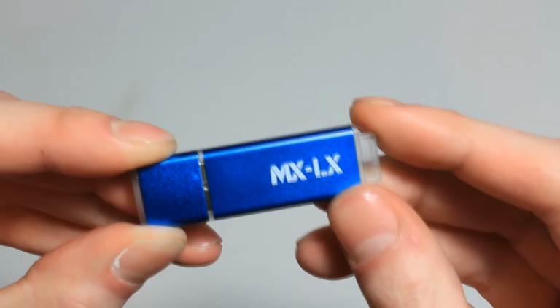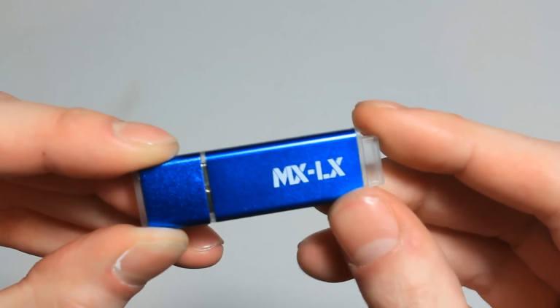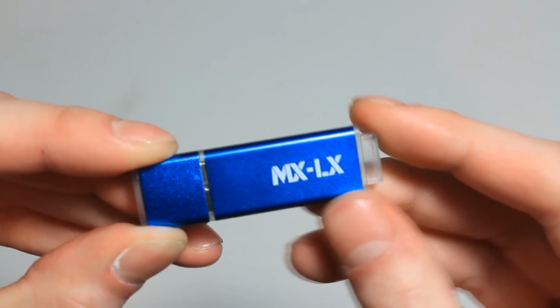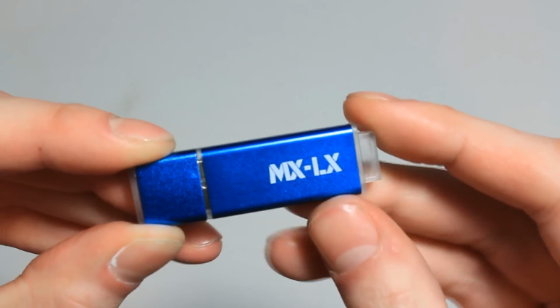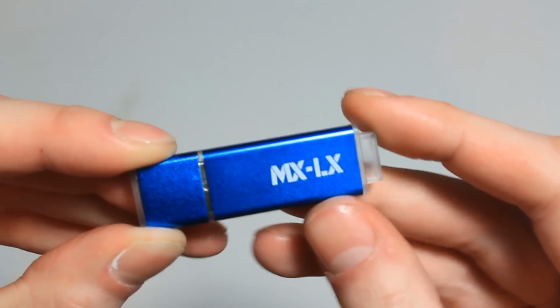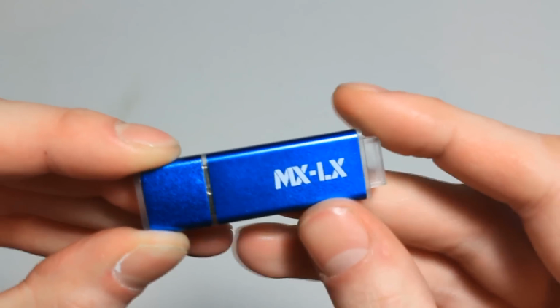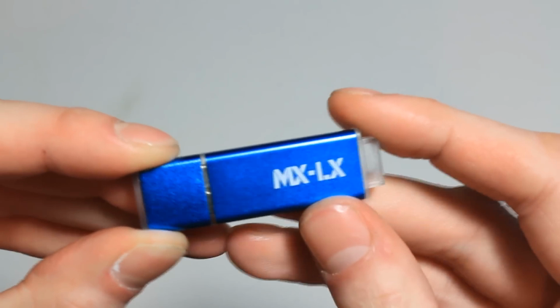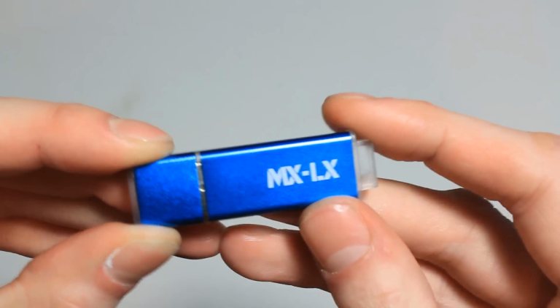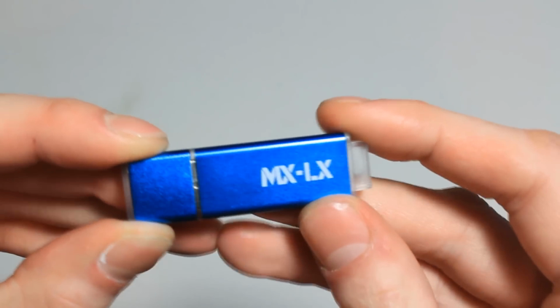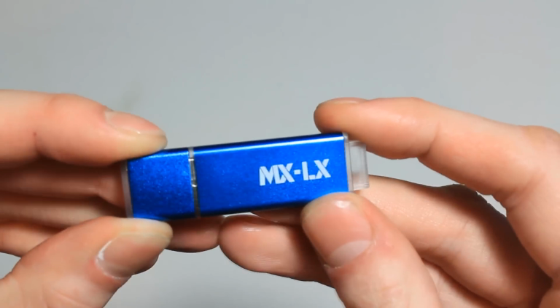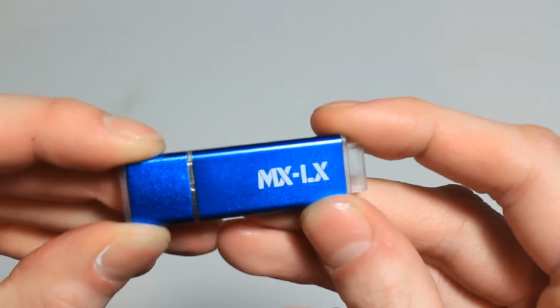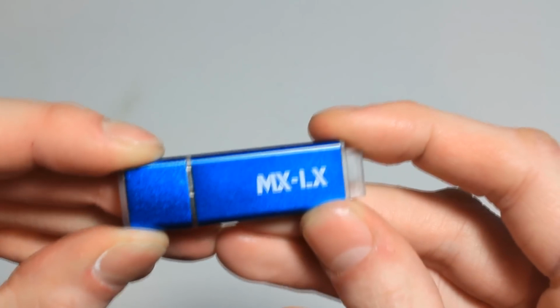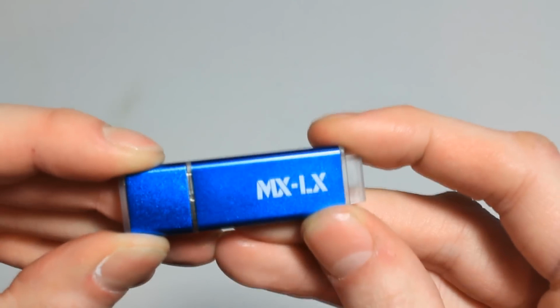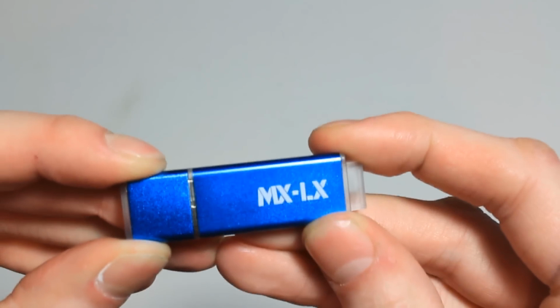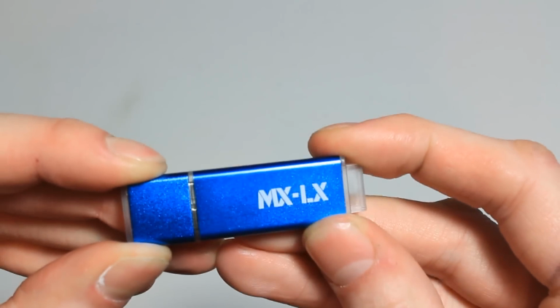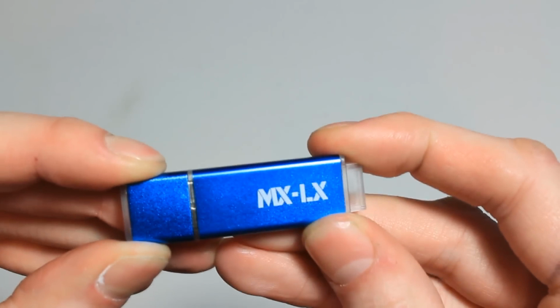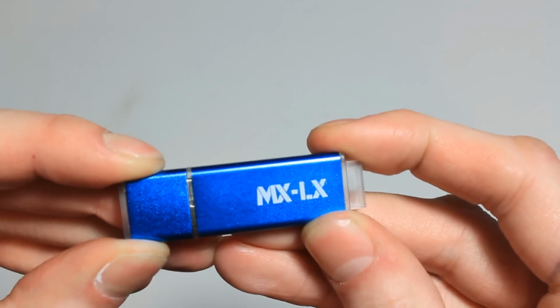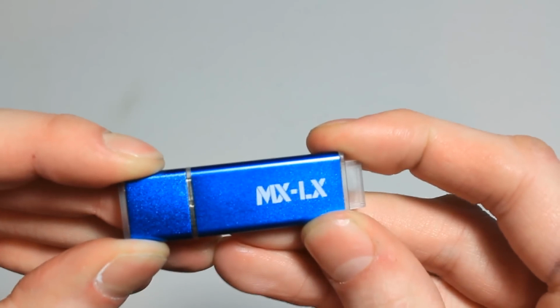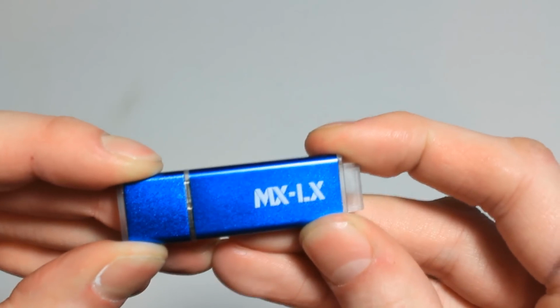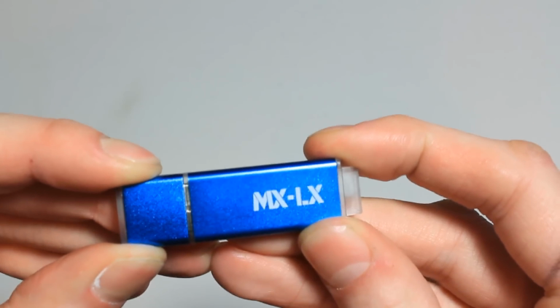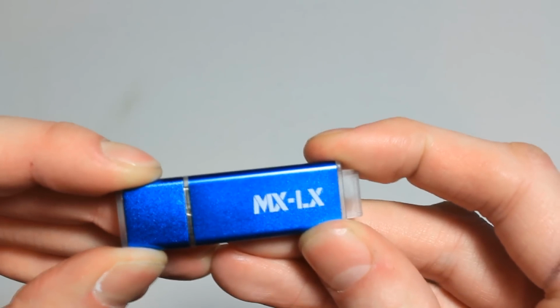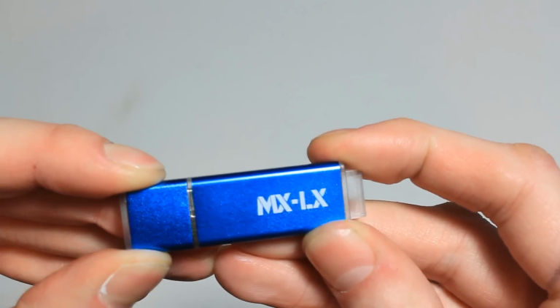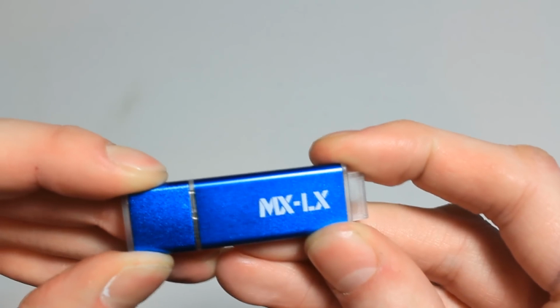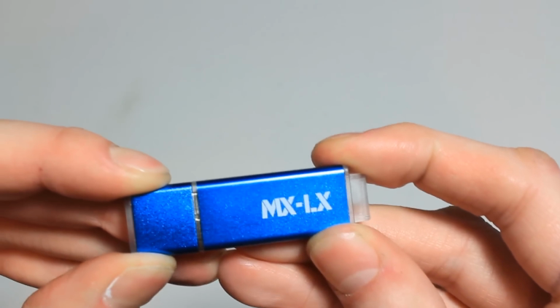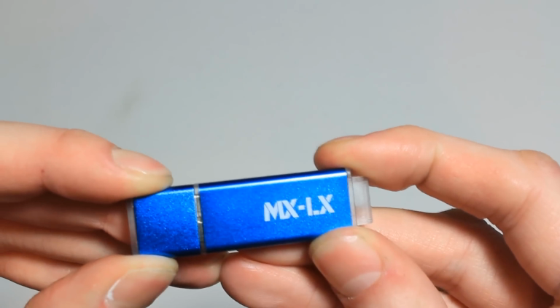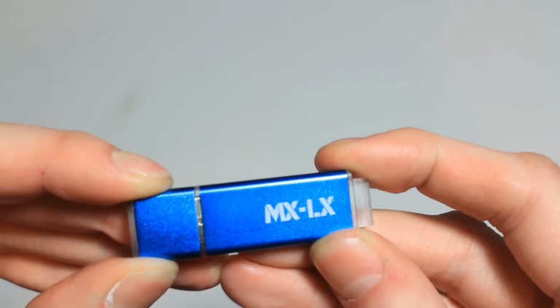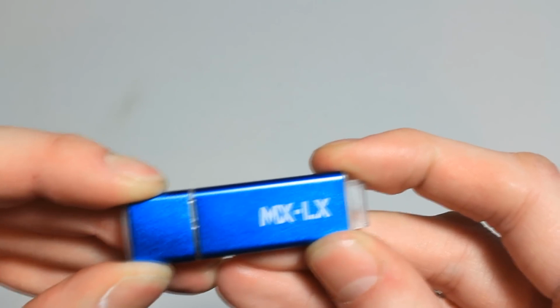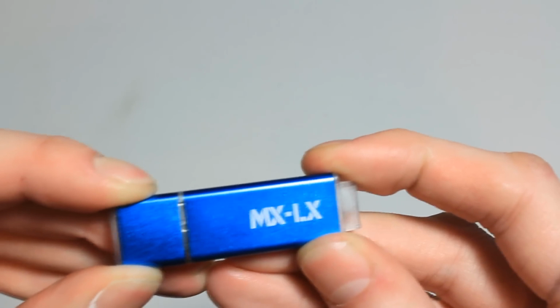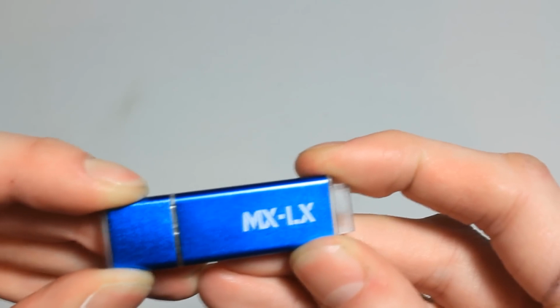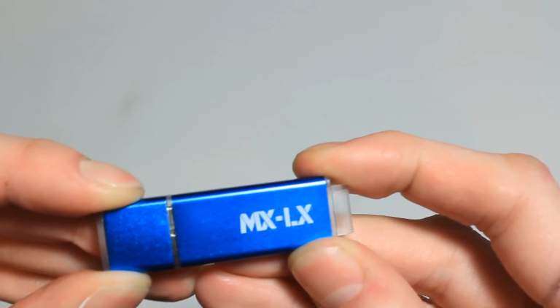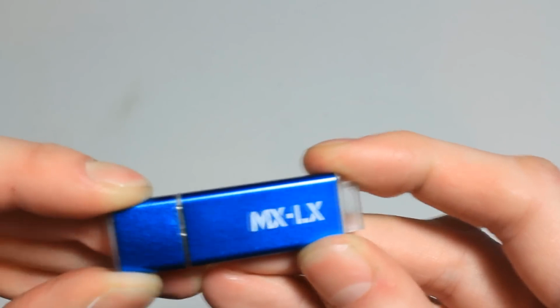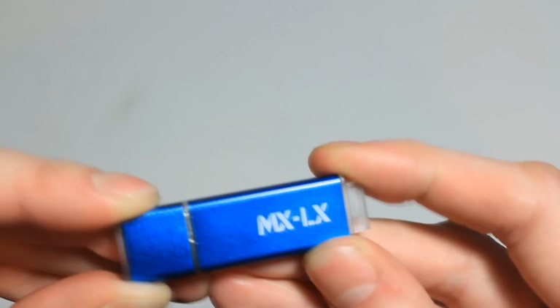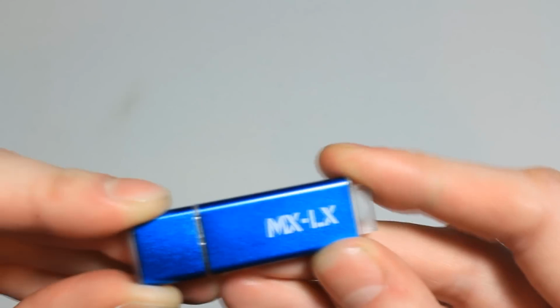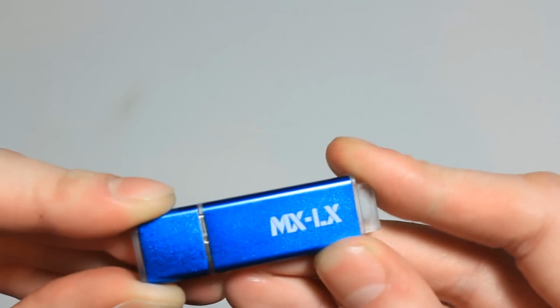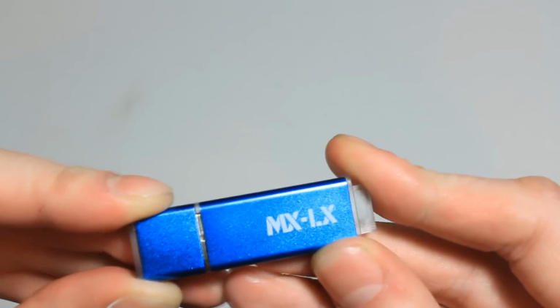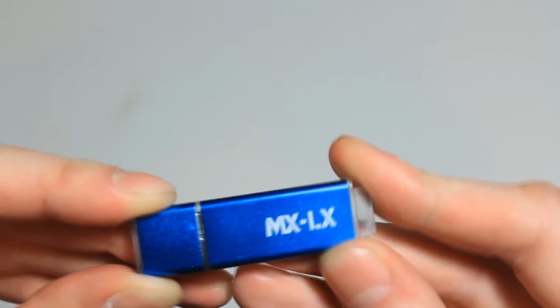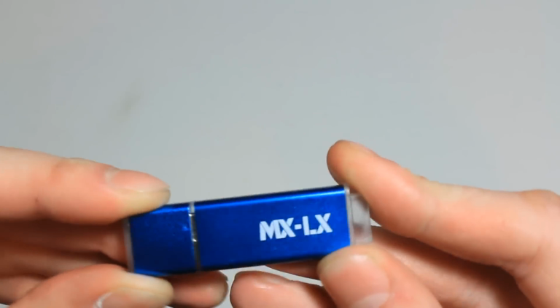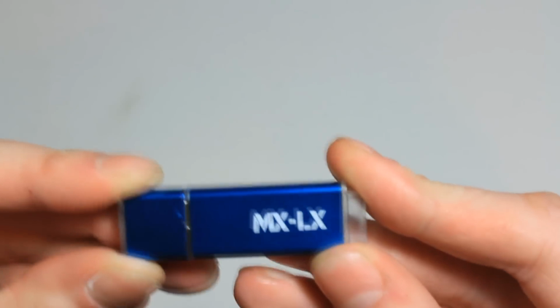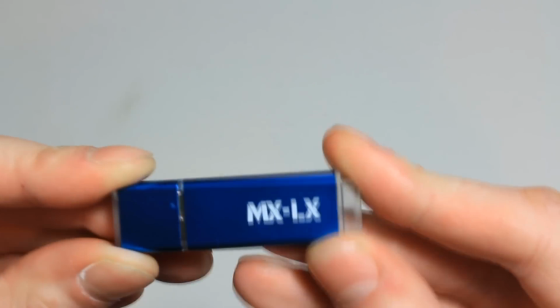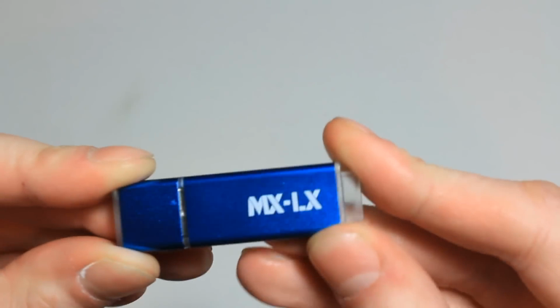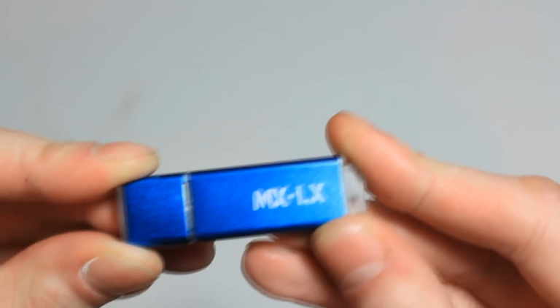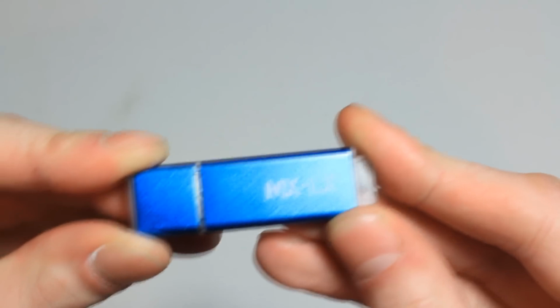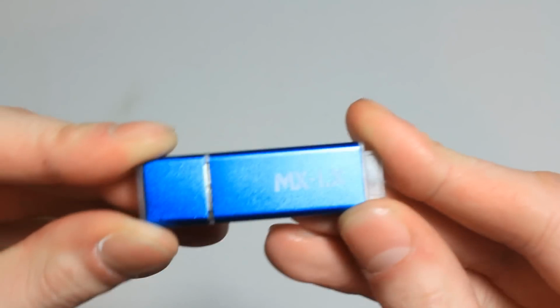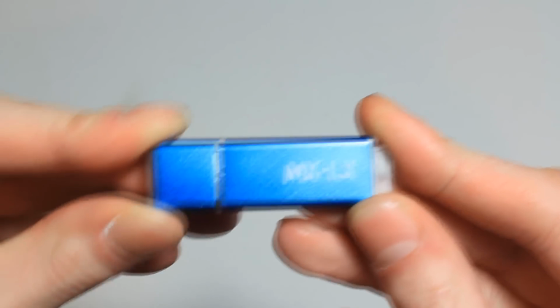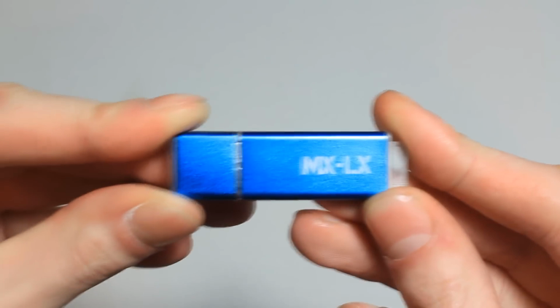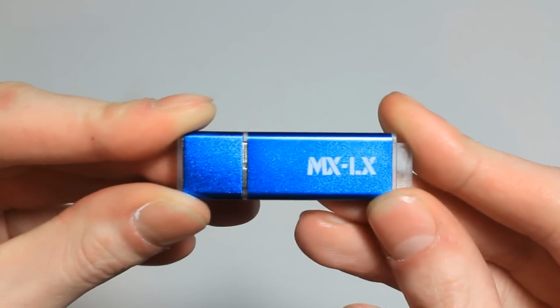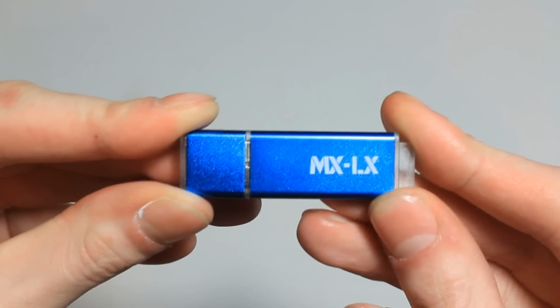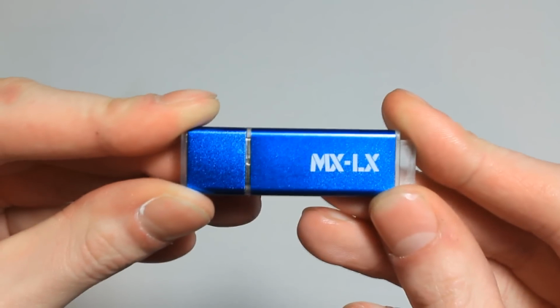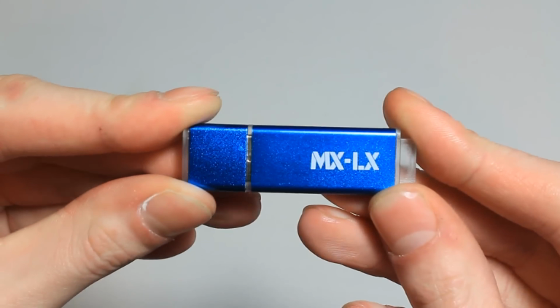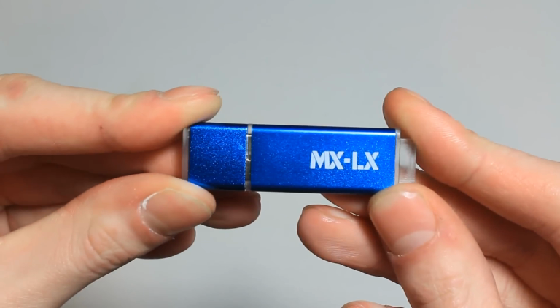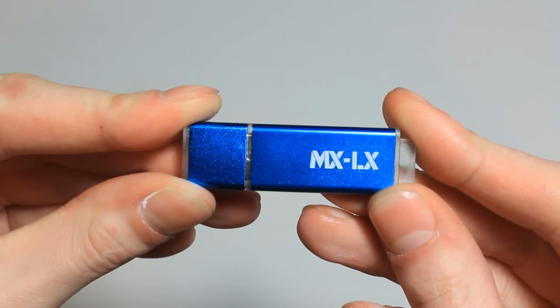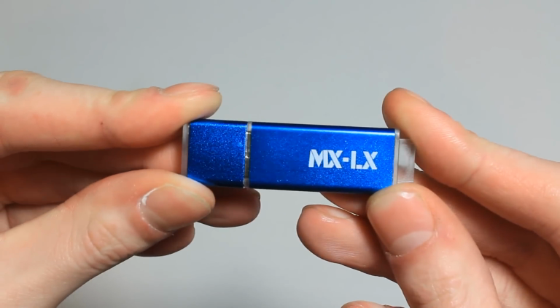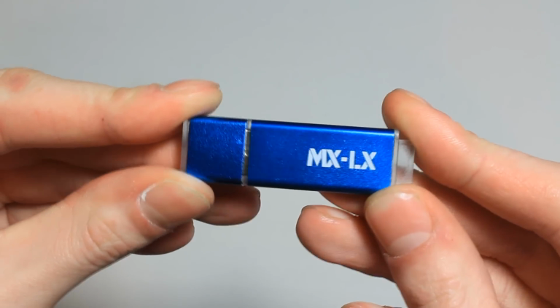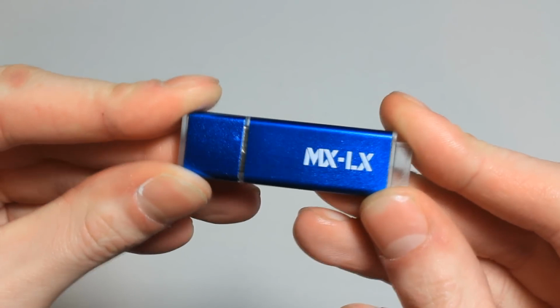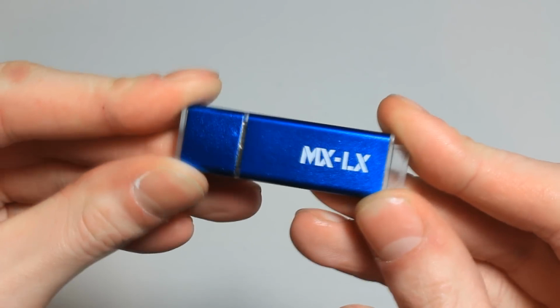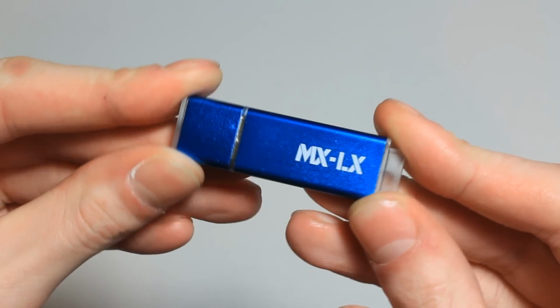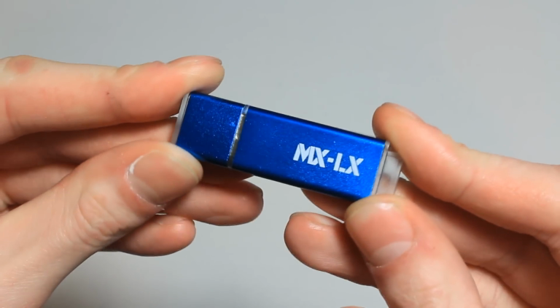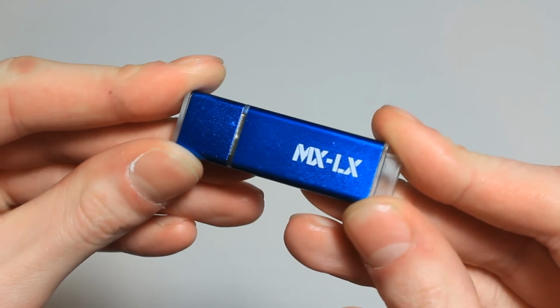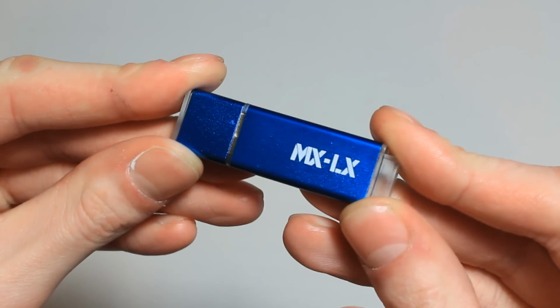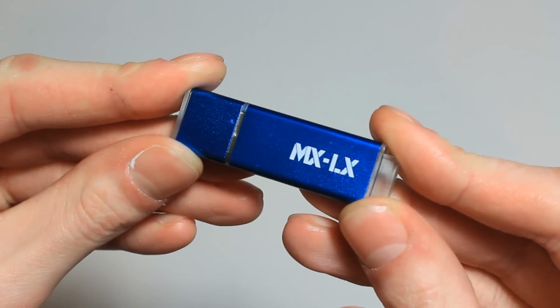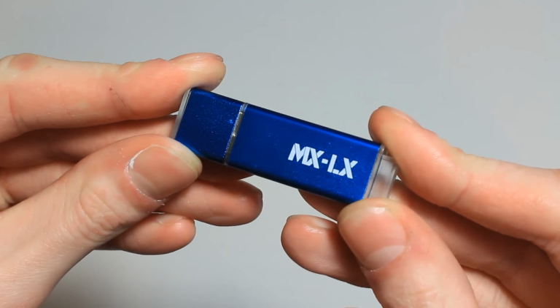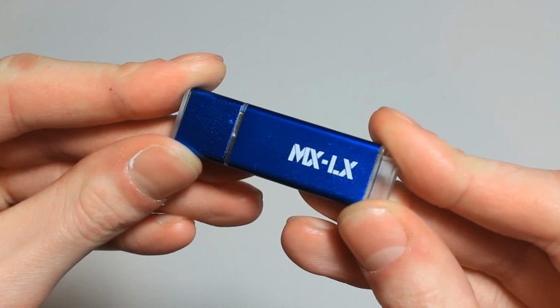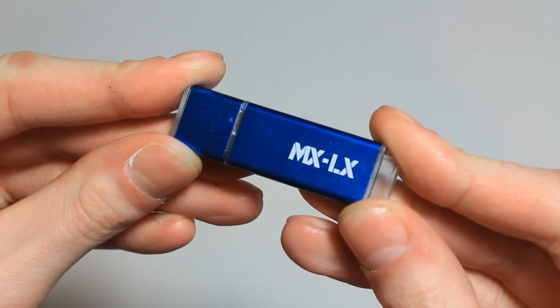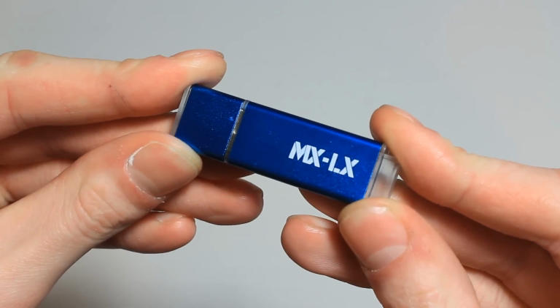Thank you for watching the unboxing and review of the MX LX flash drive. I hope you enjoyed this, and we'll see you all again very soon.